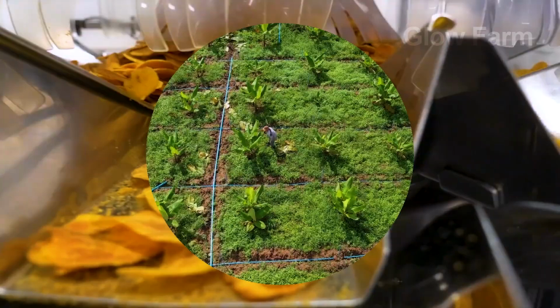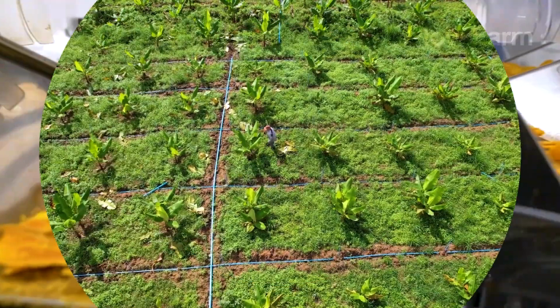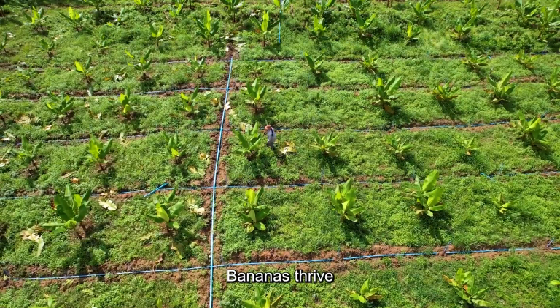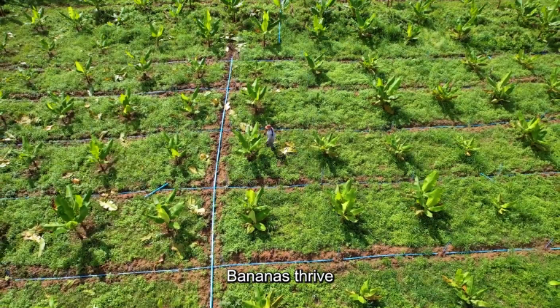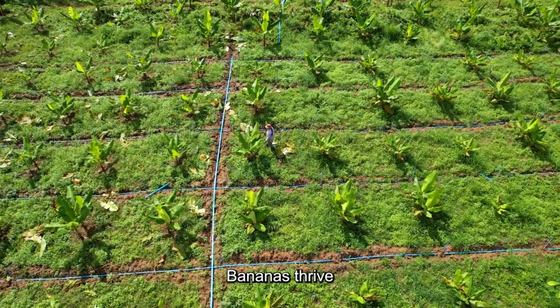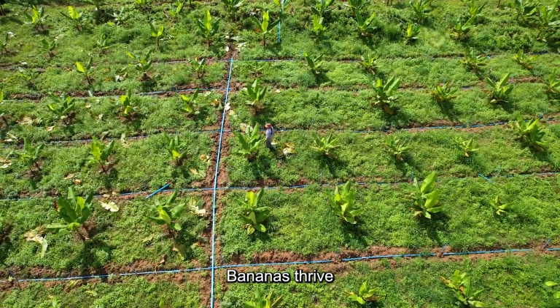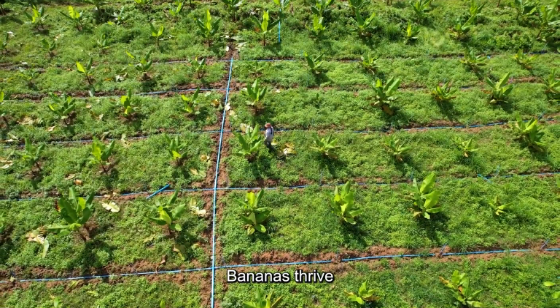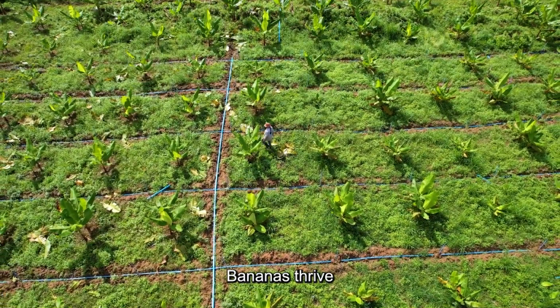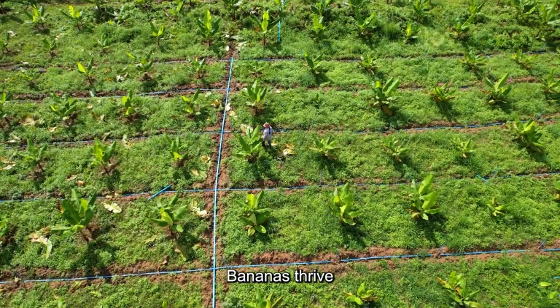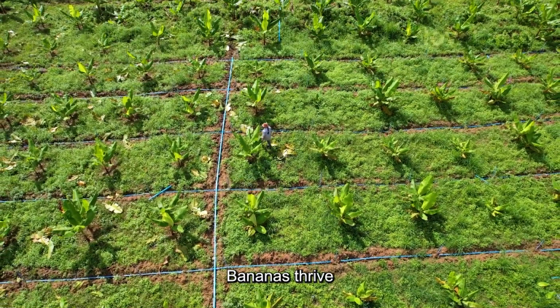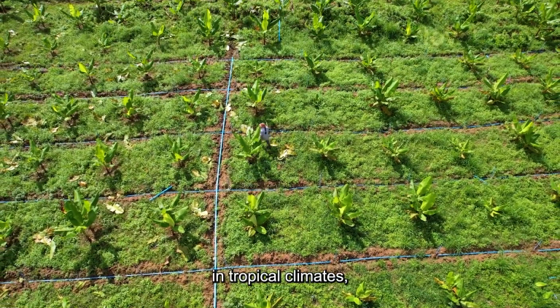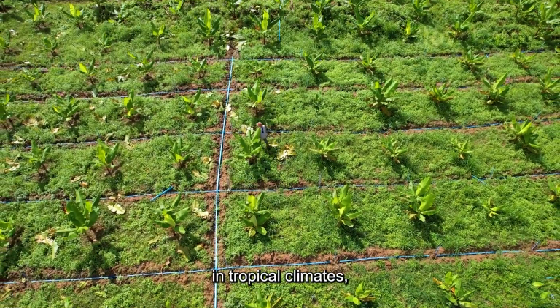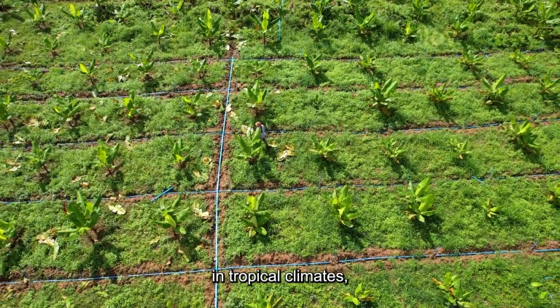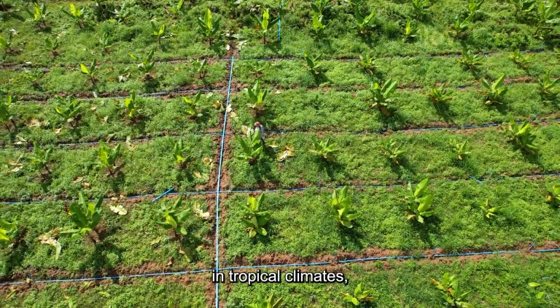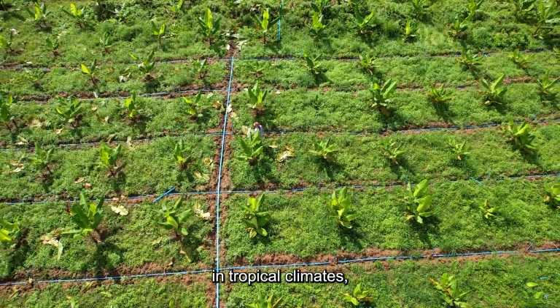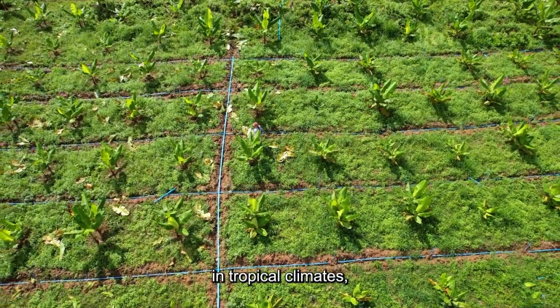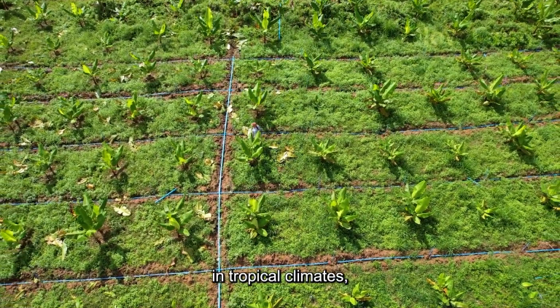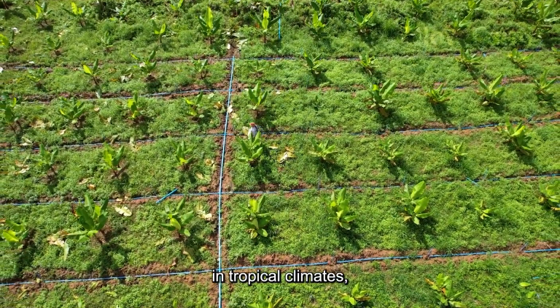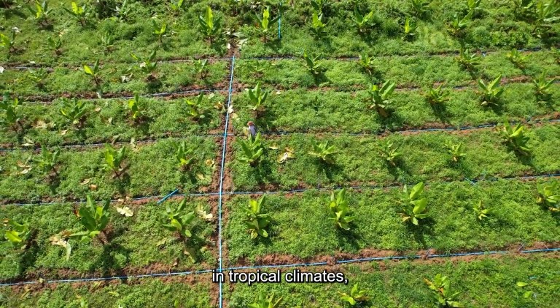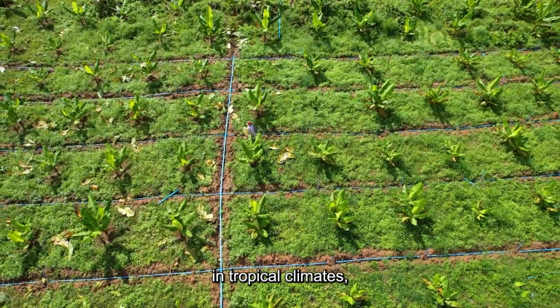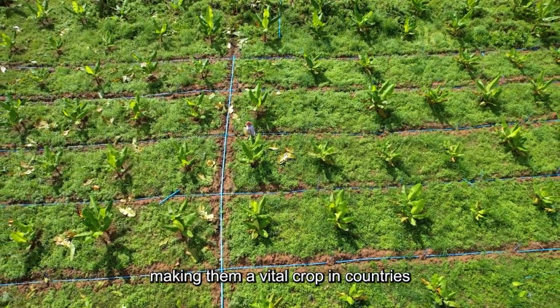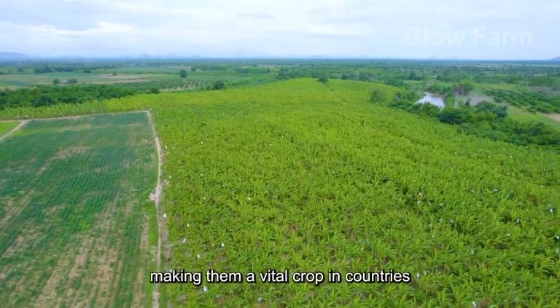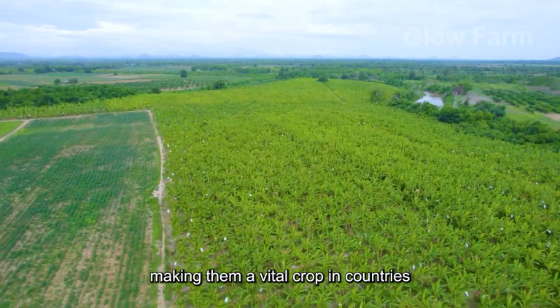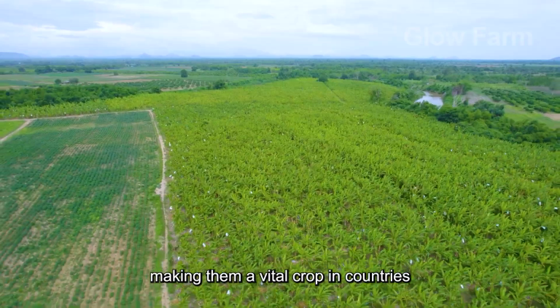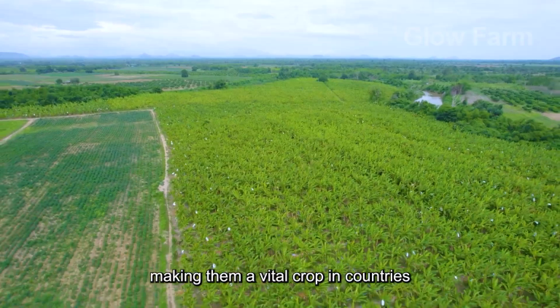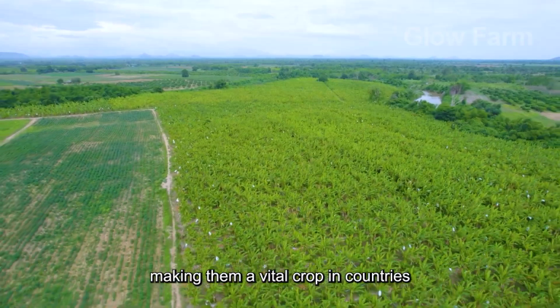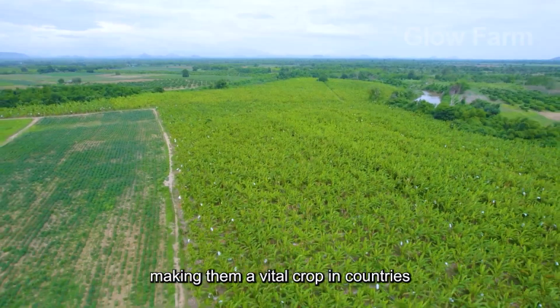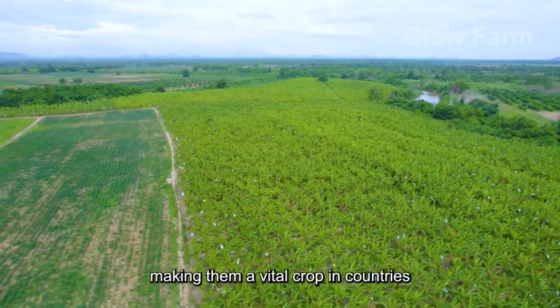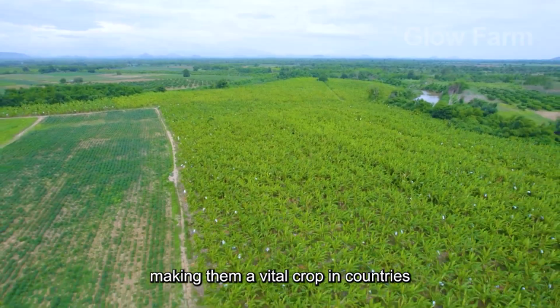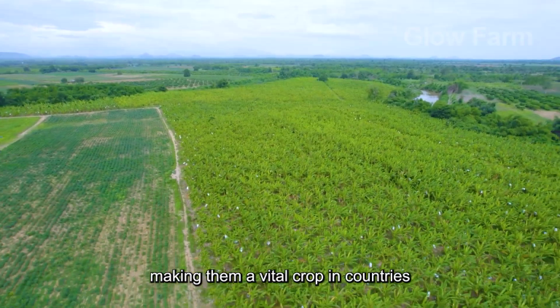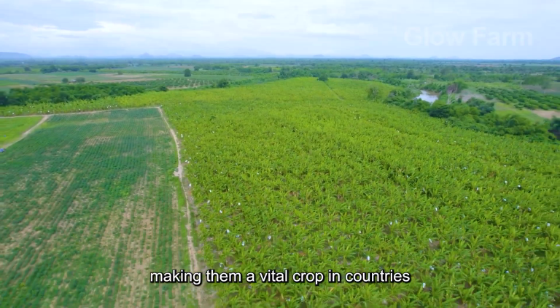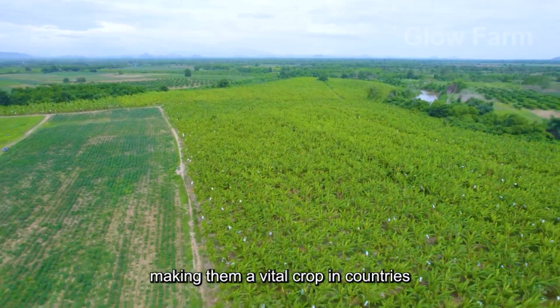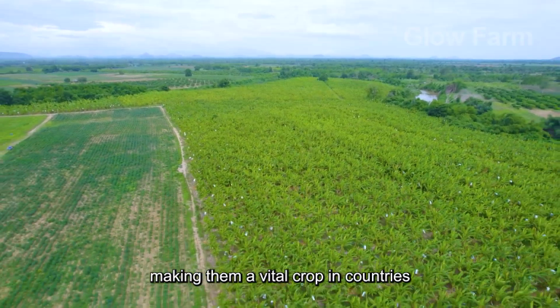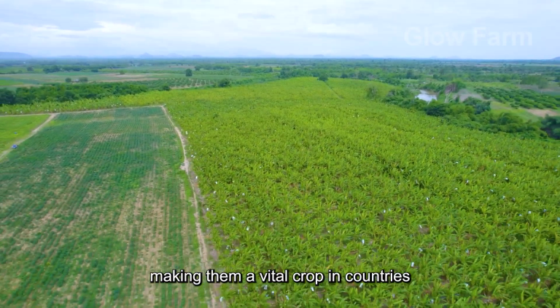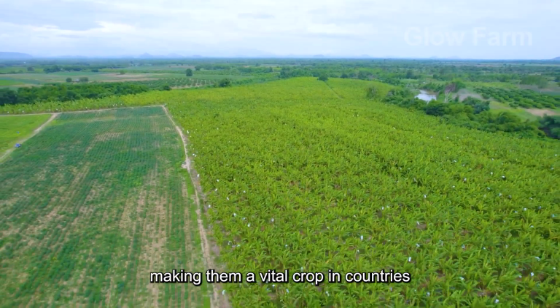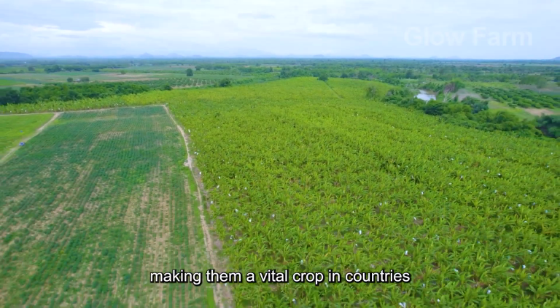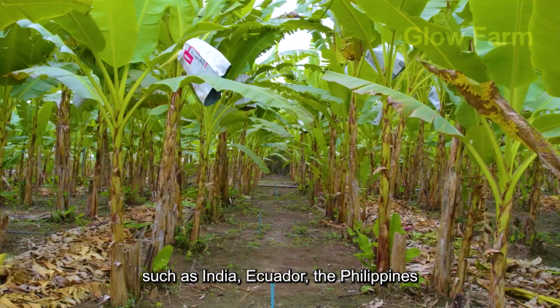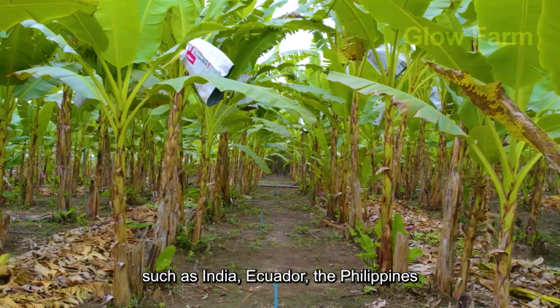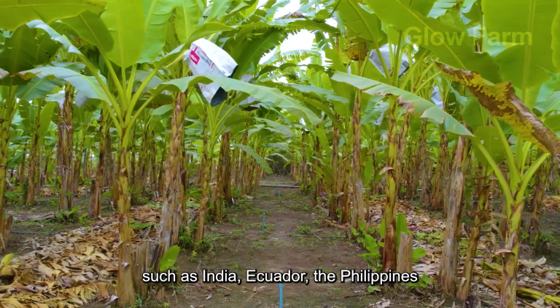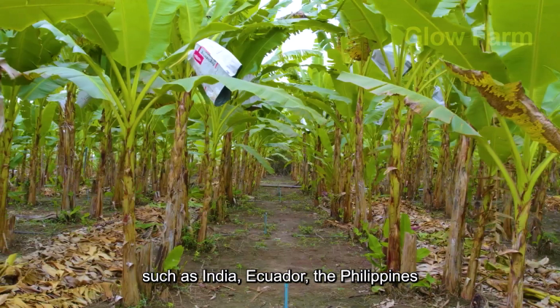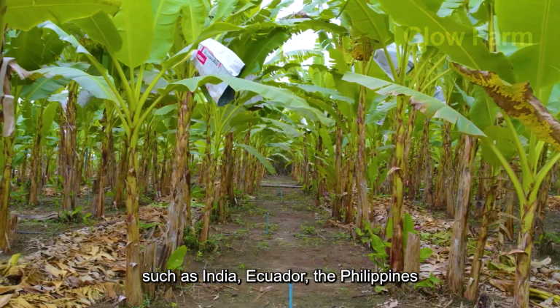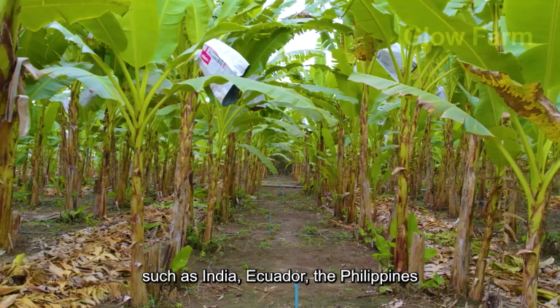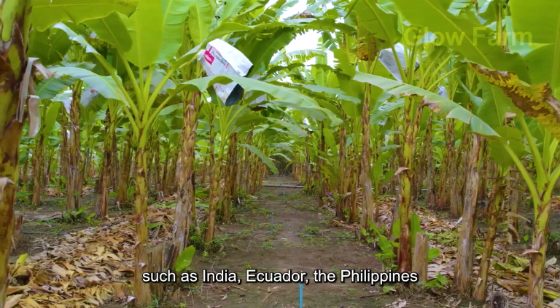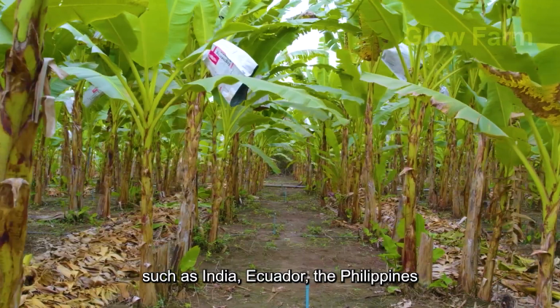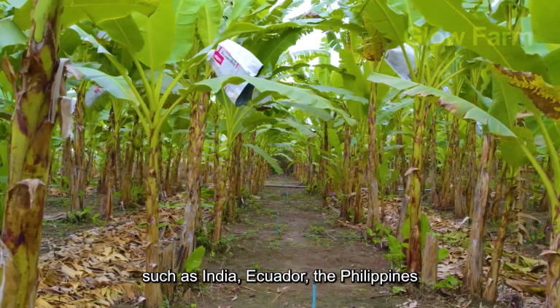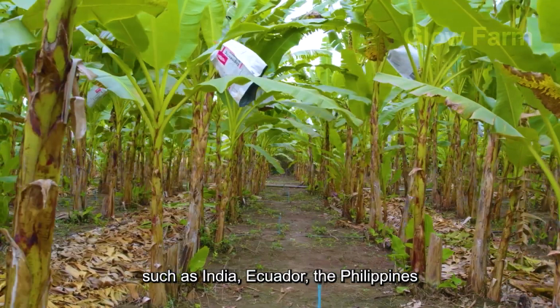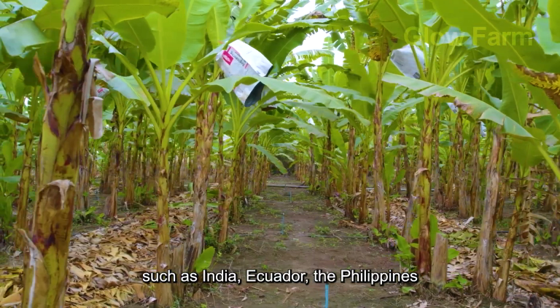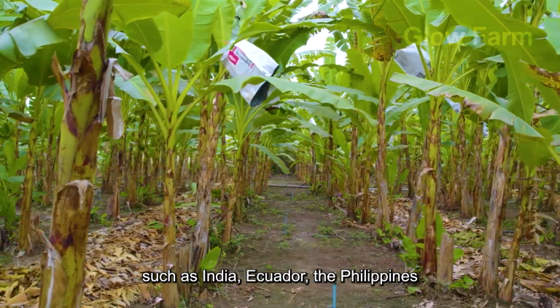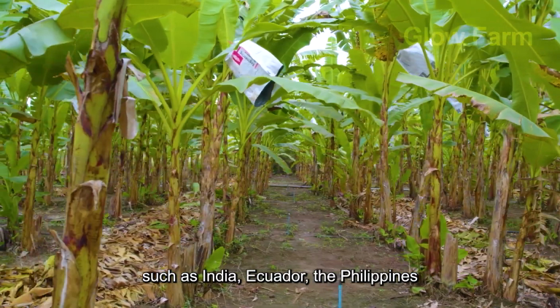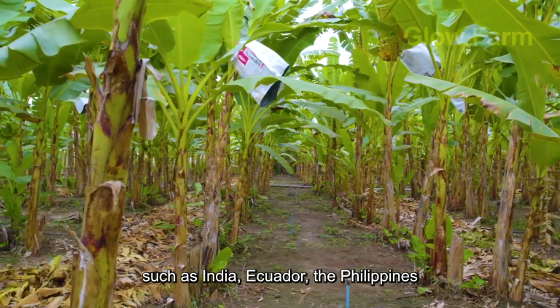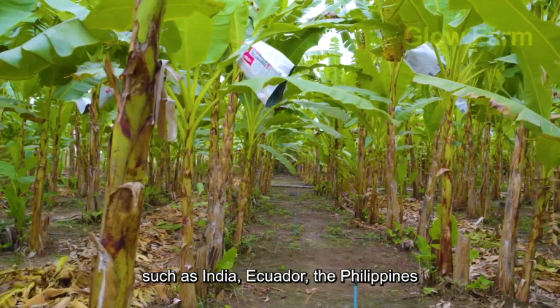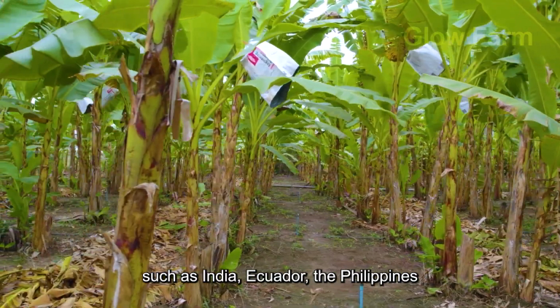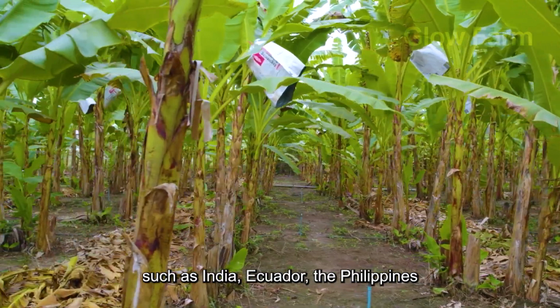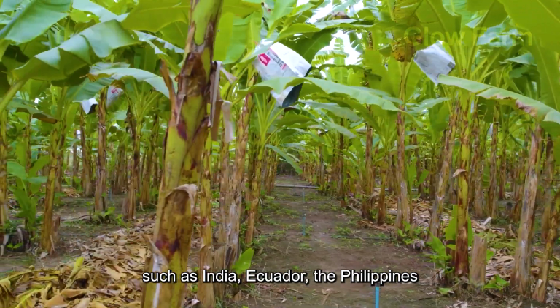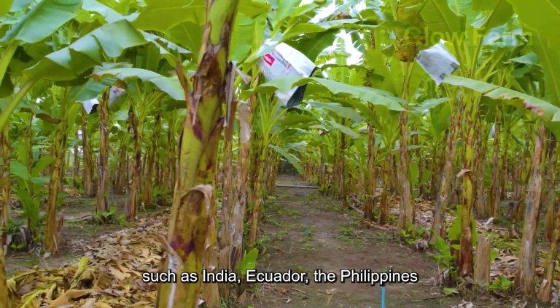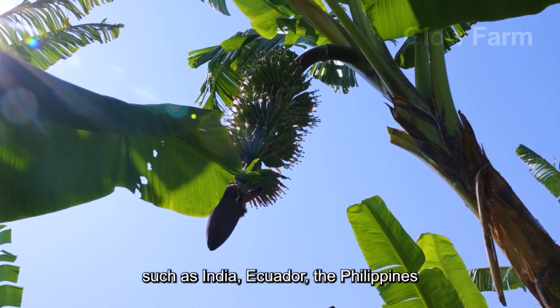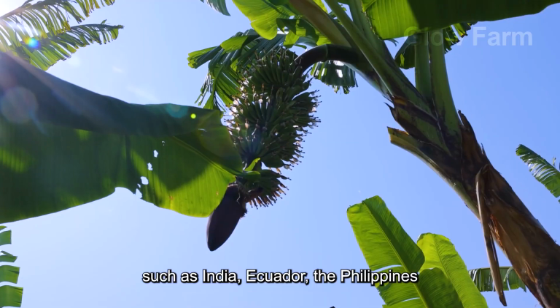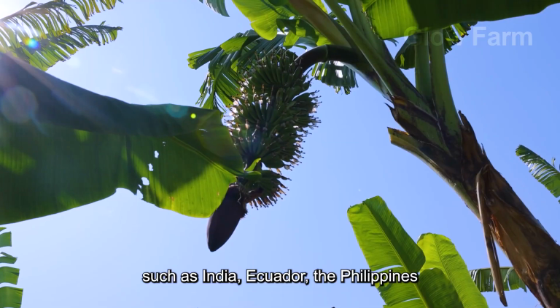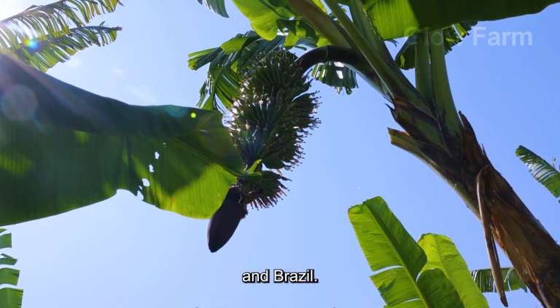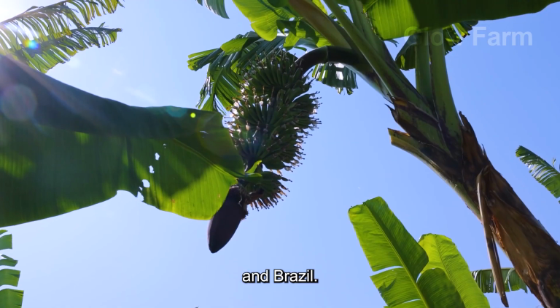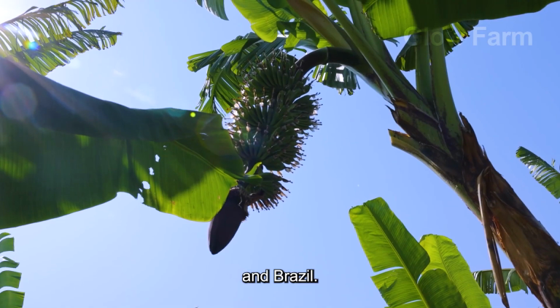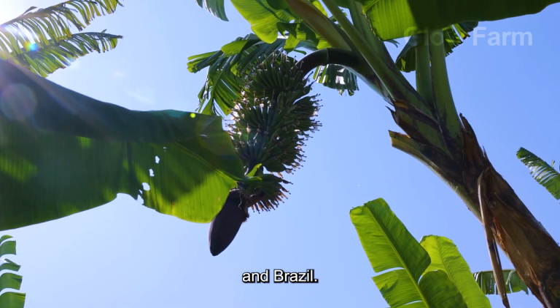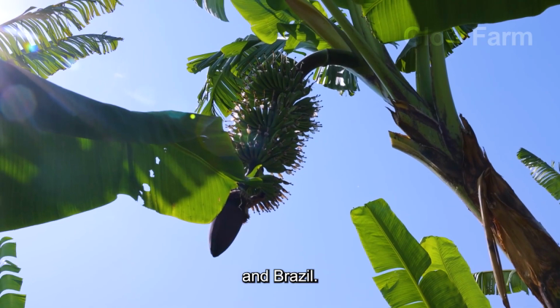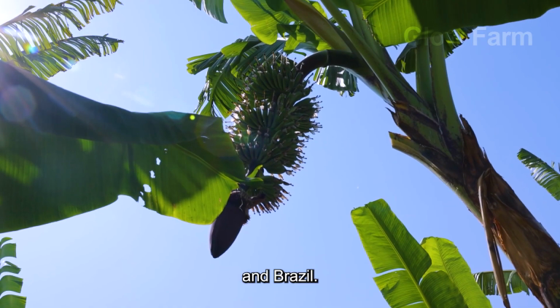Bananas thrive in tropical climates, making them a vital crop in countries such as India, Ecuador, the Philippines and Brazil.